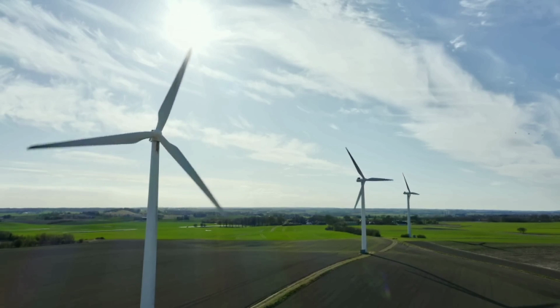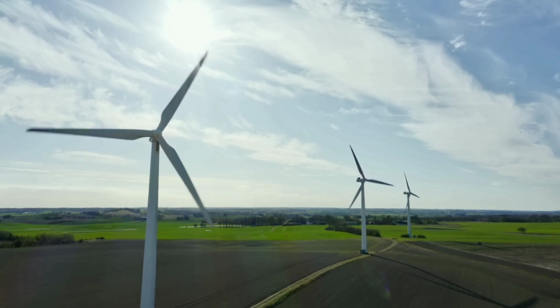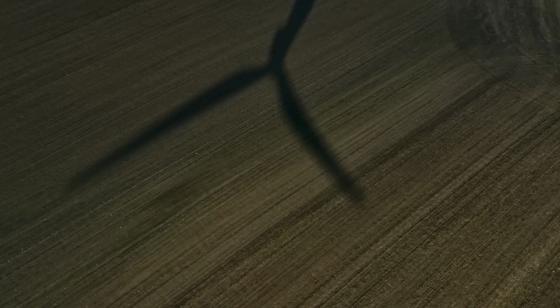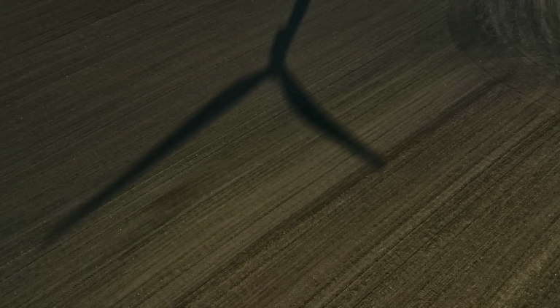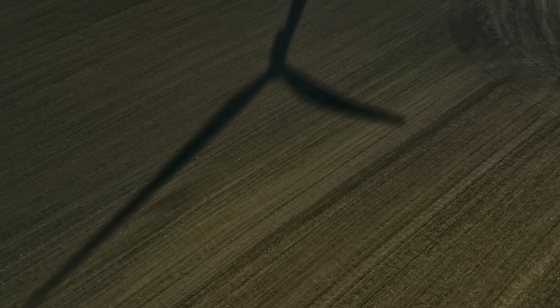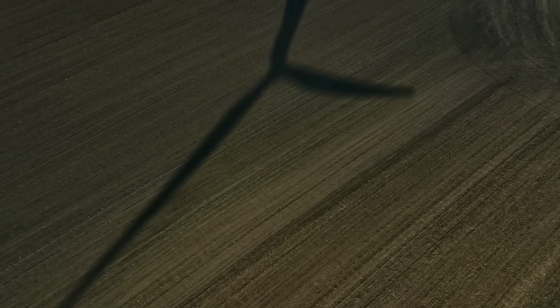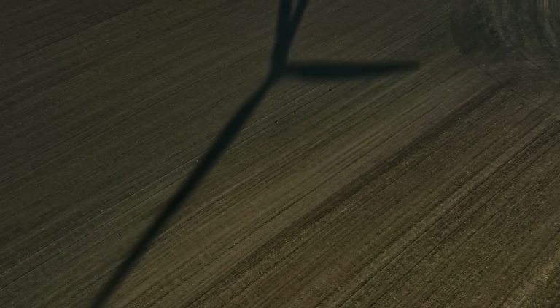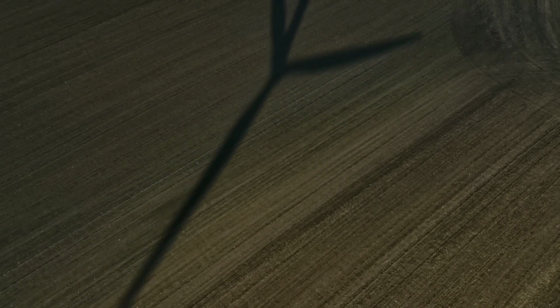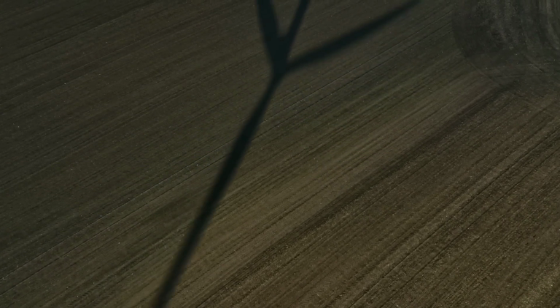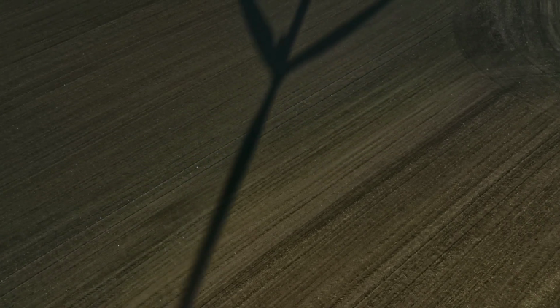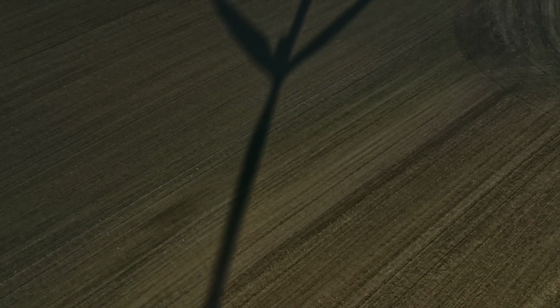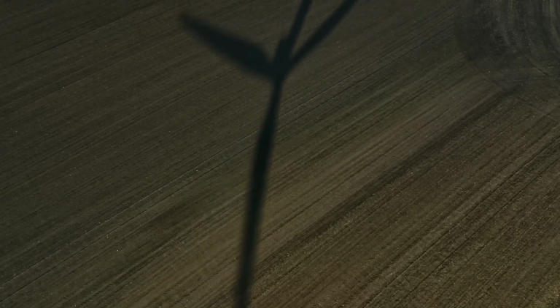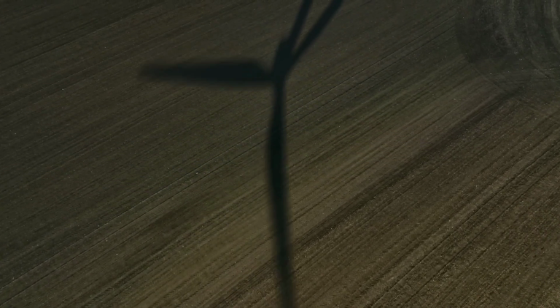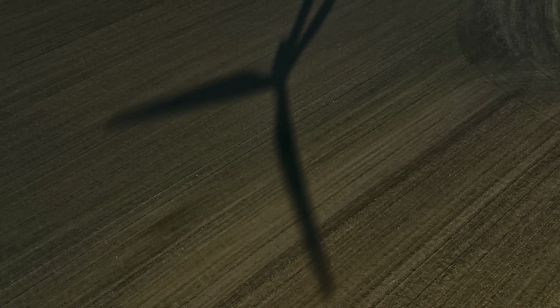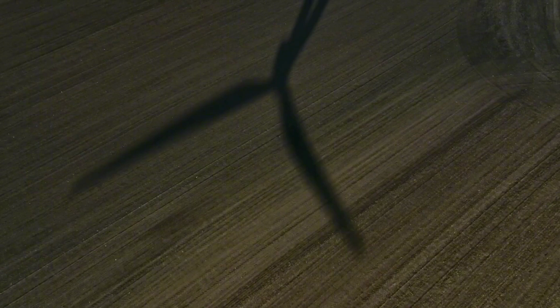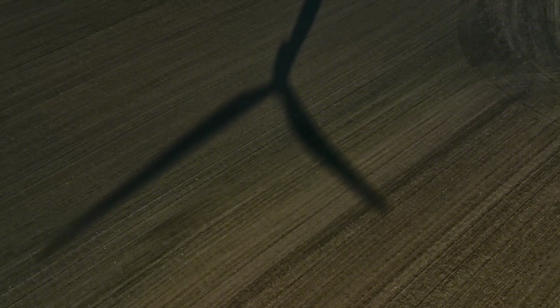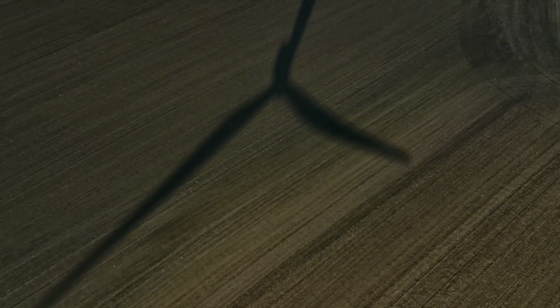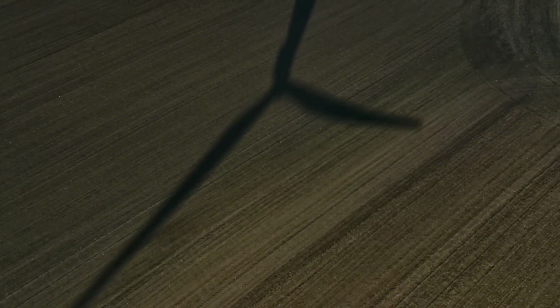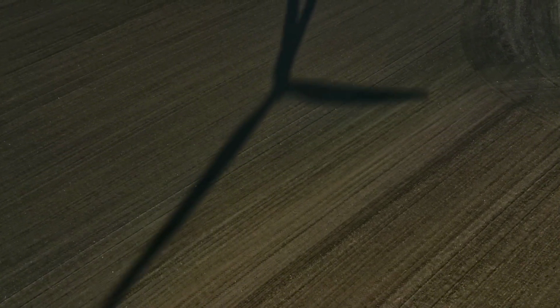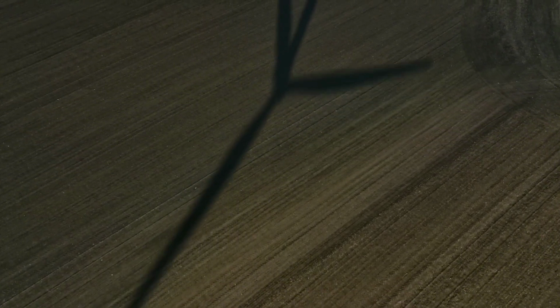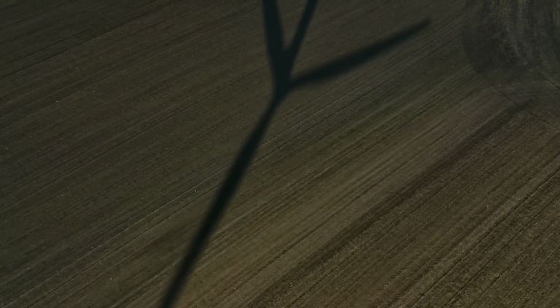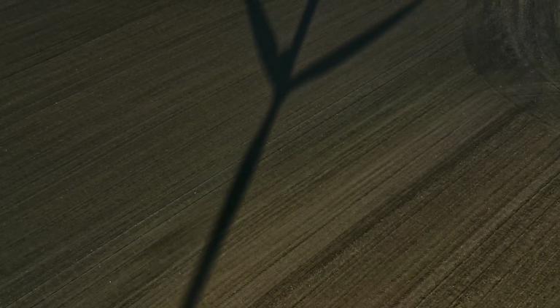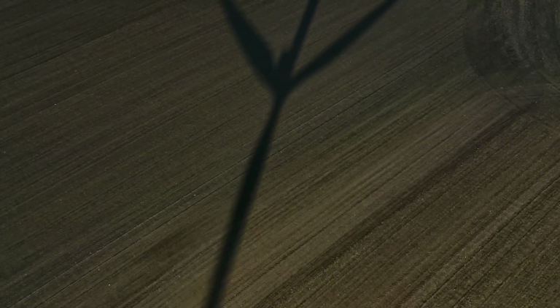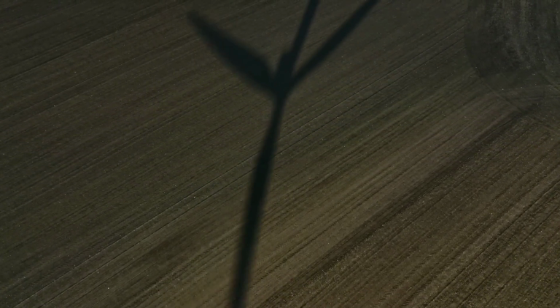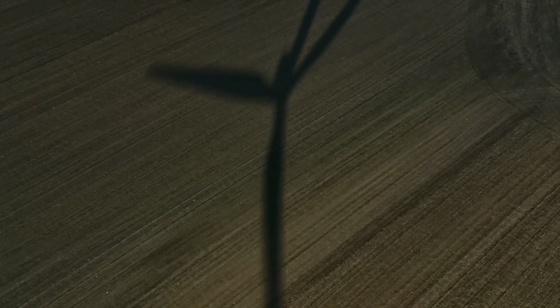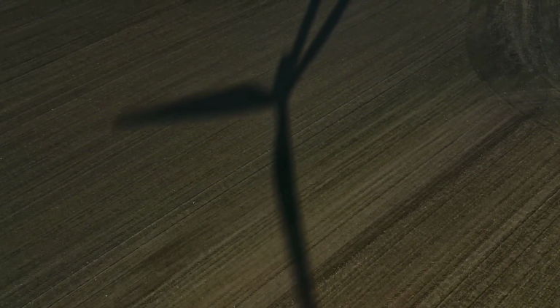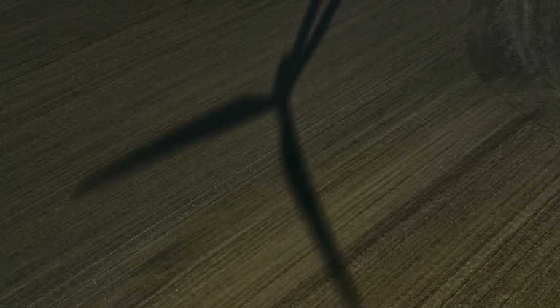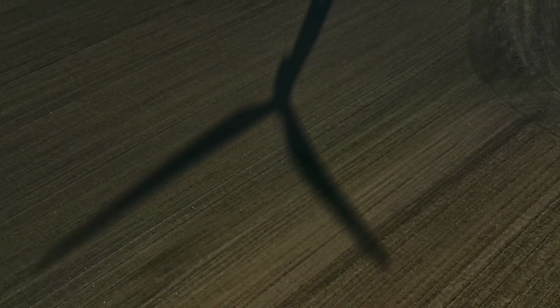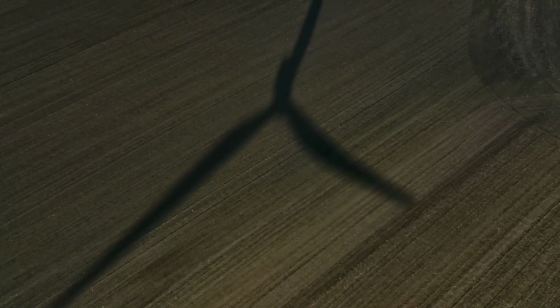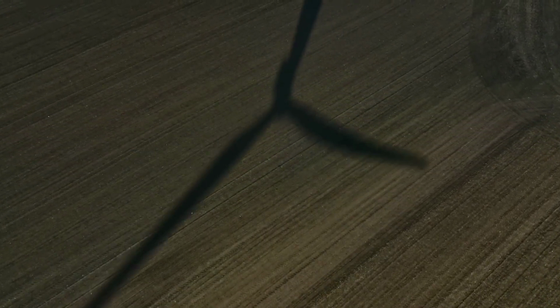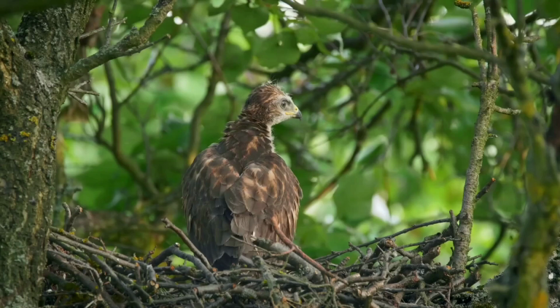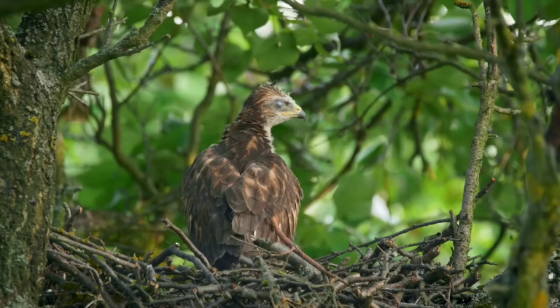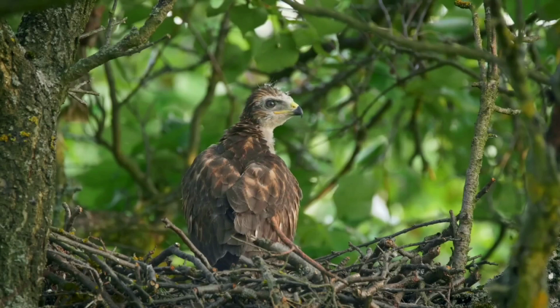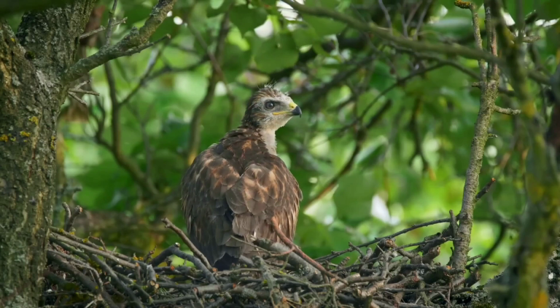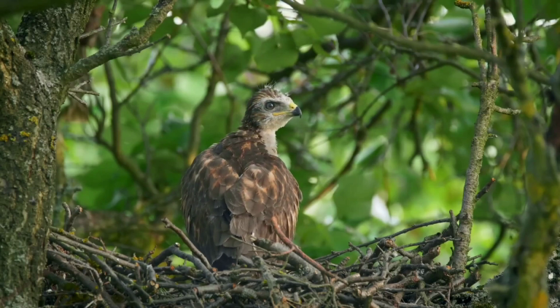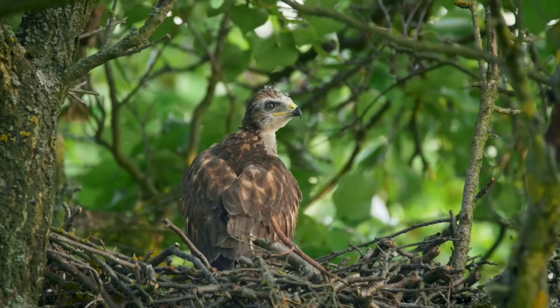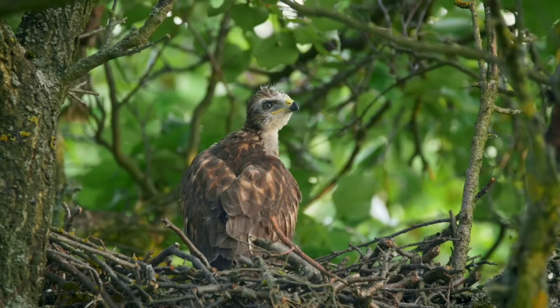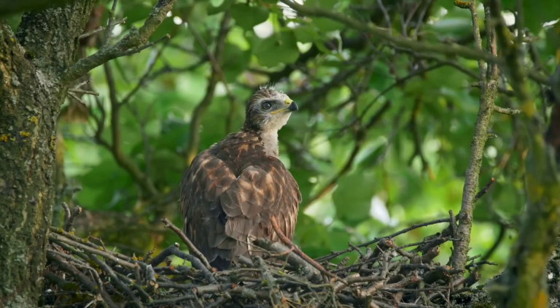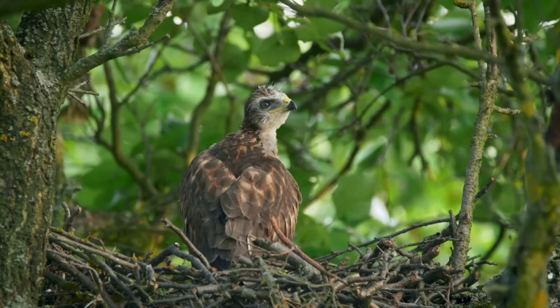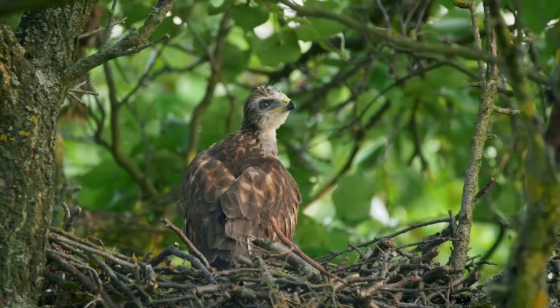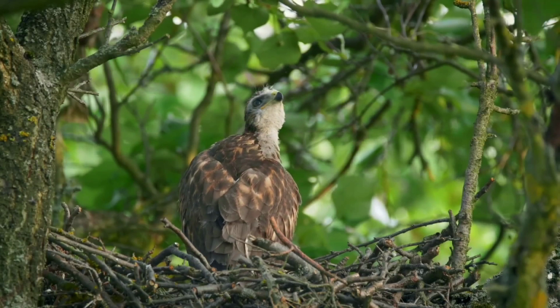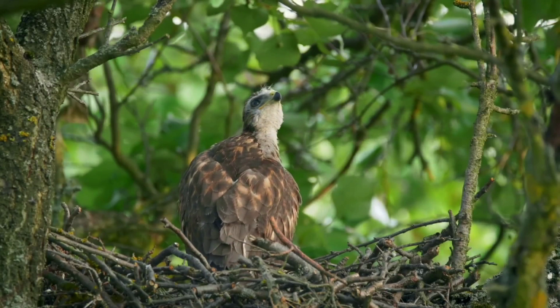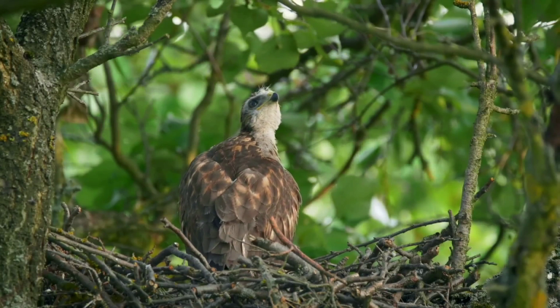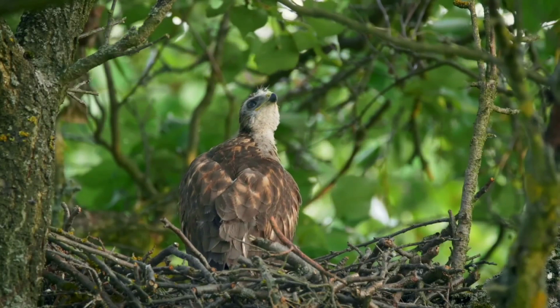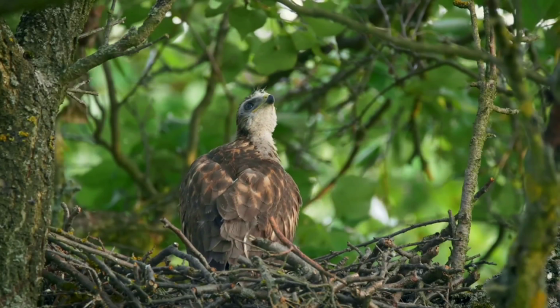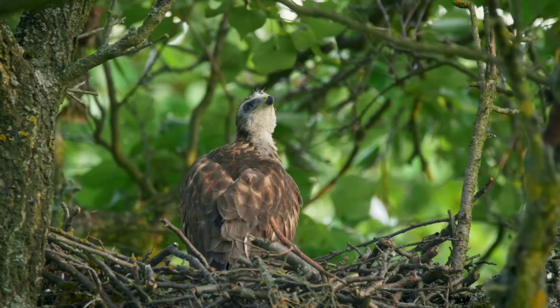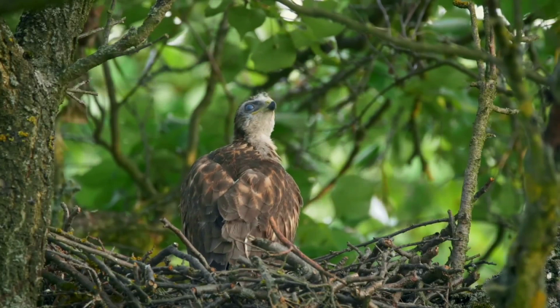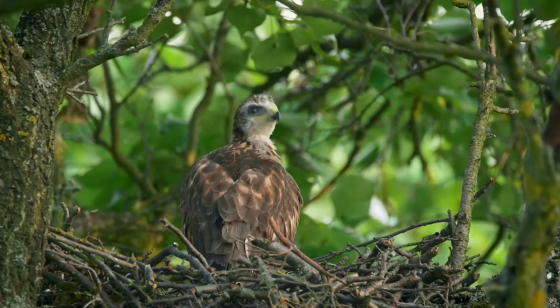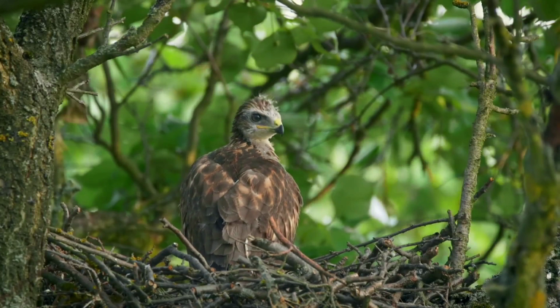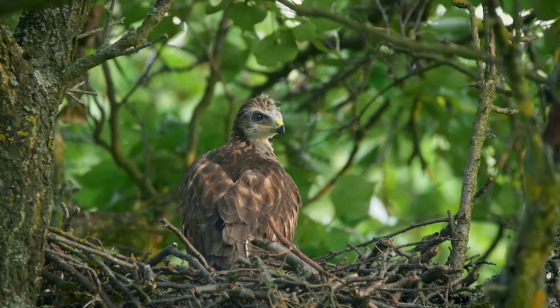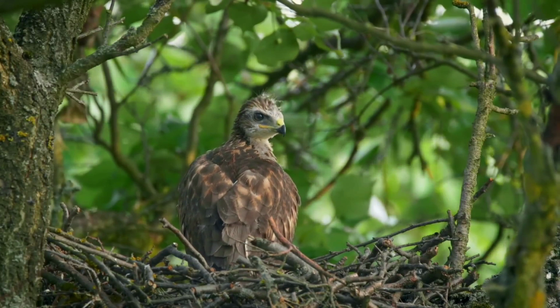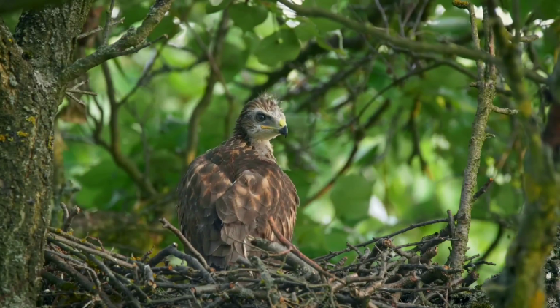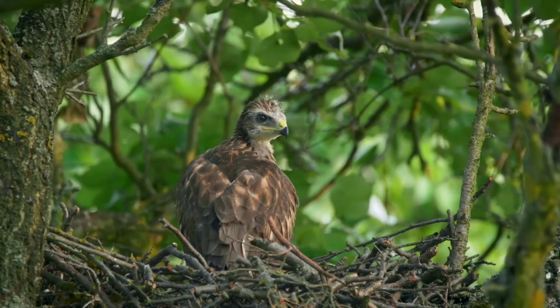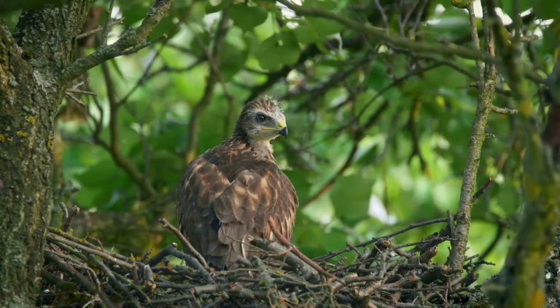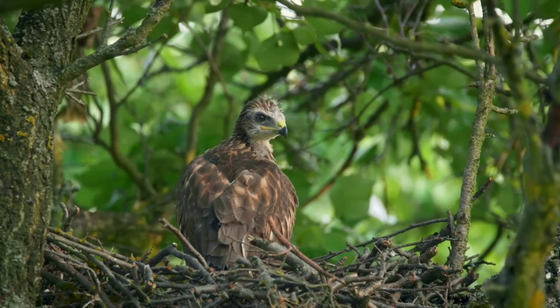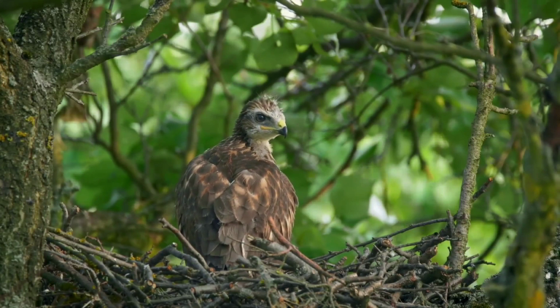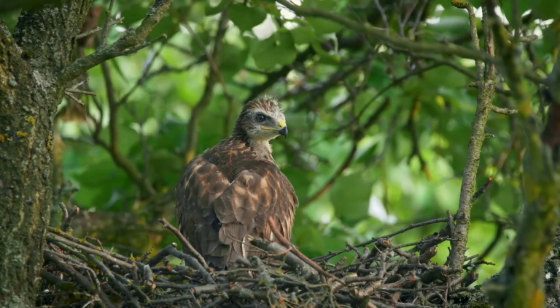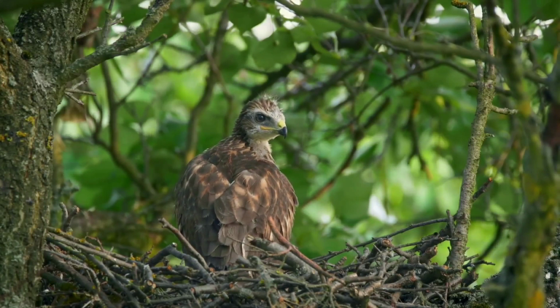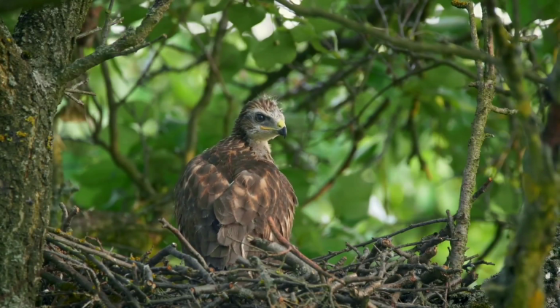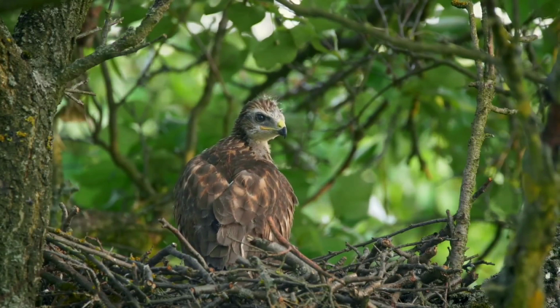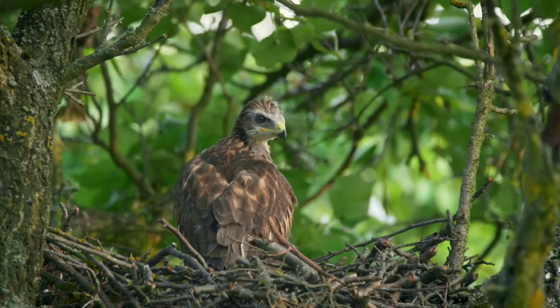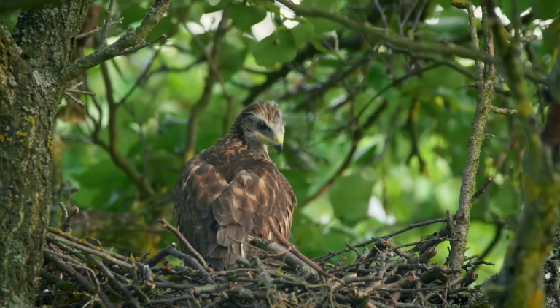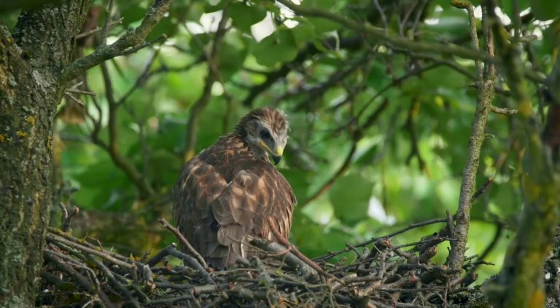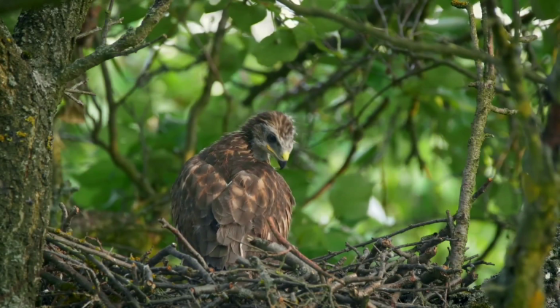That capacity is enough to supply 6.1% of the global electricity demand. Wind energy is clean, abundant, and affordable. However, it also has some drawbacks and challenges.